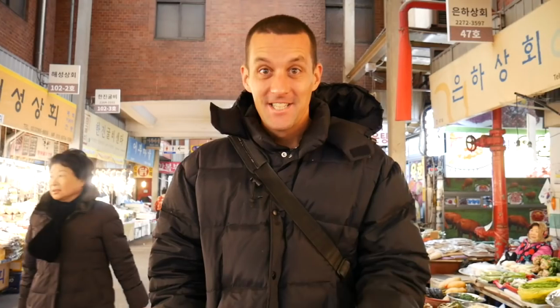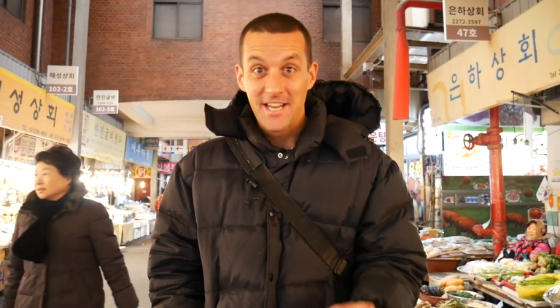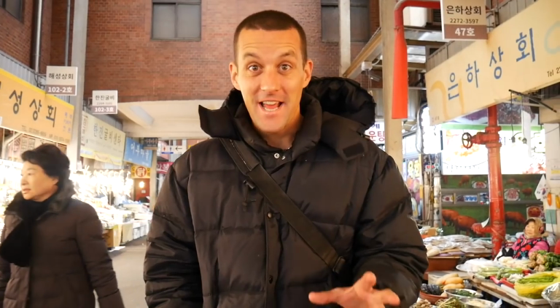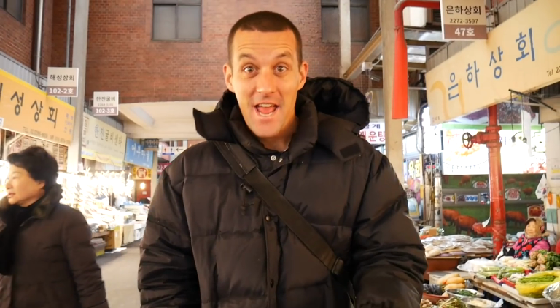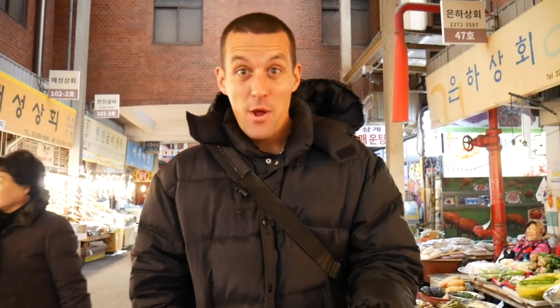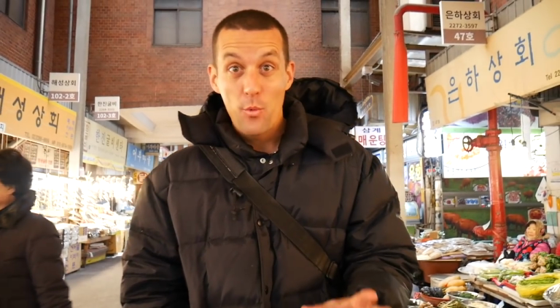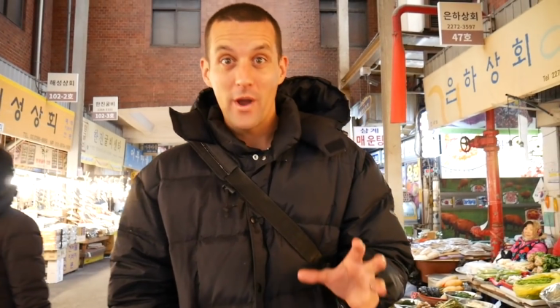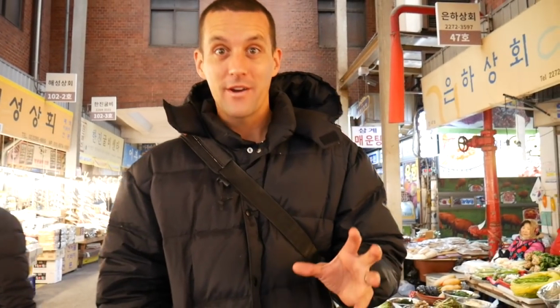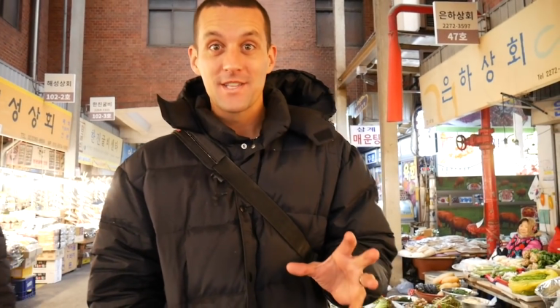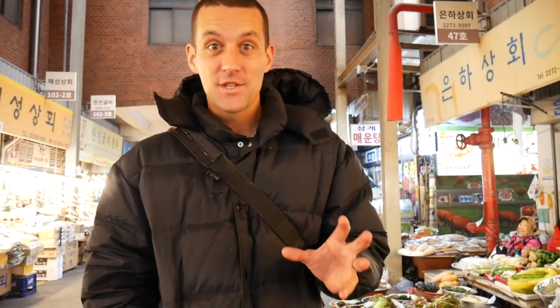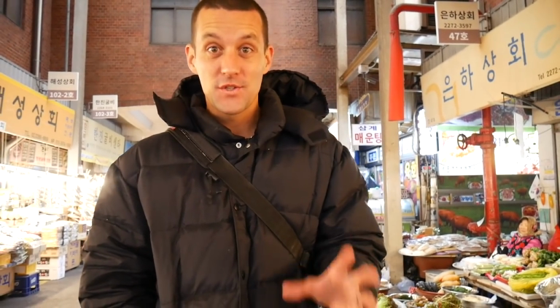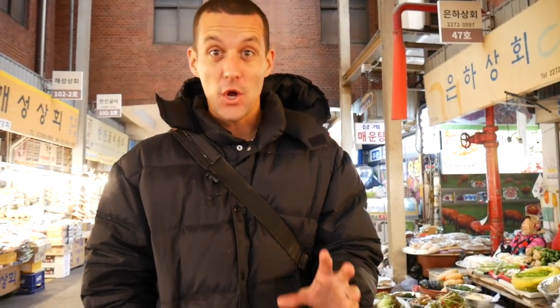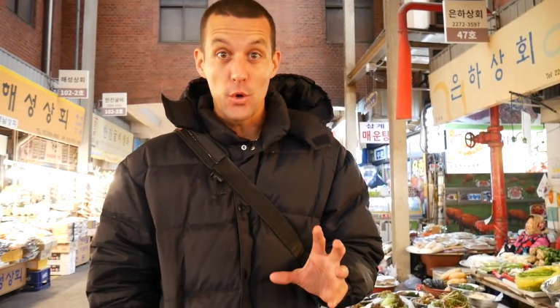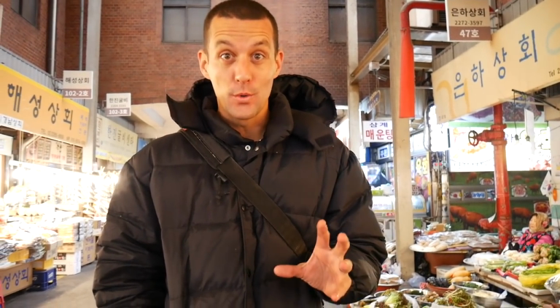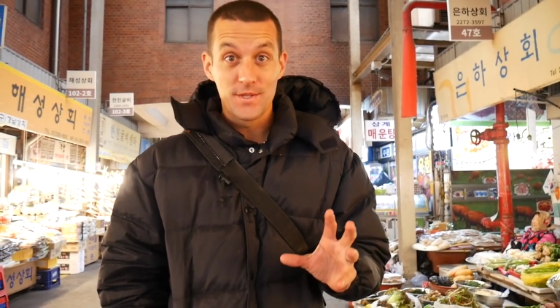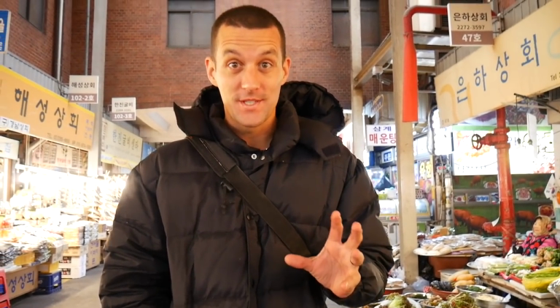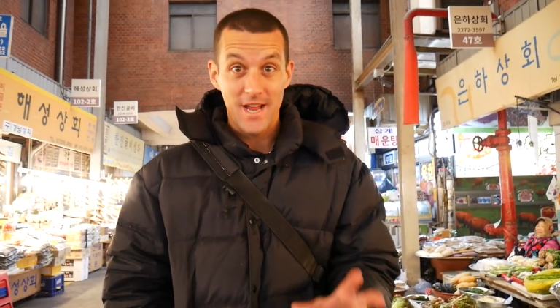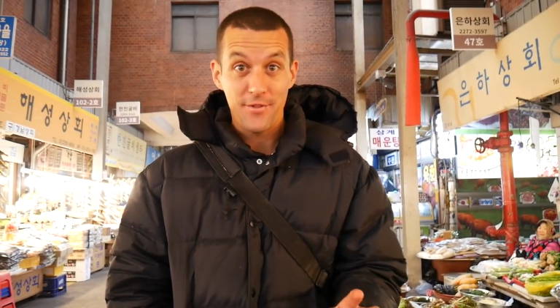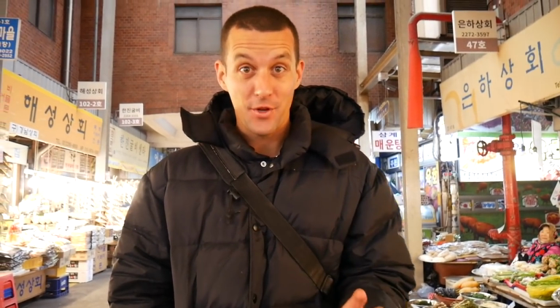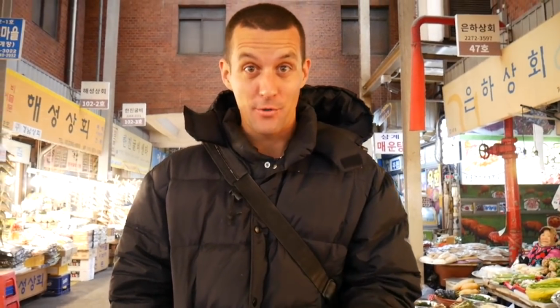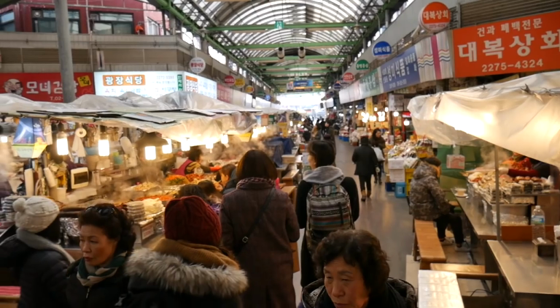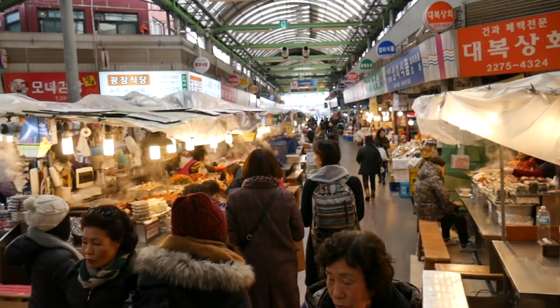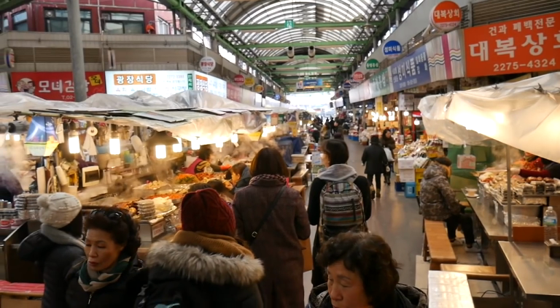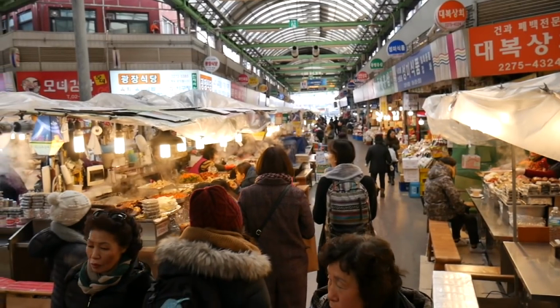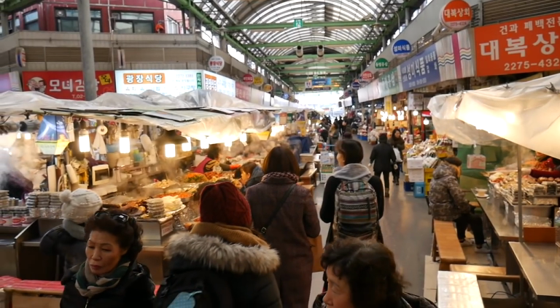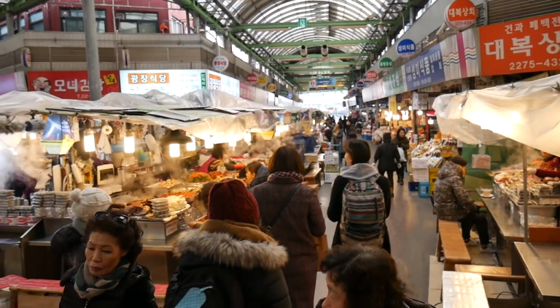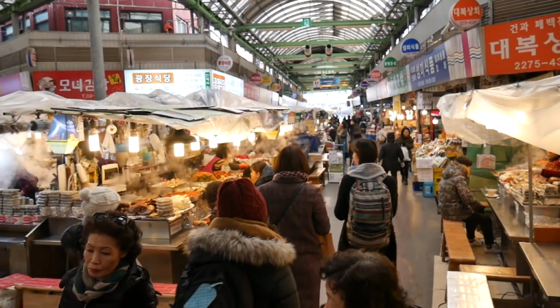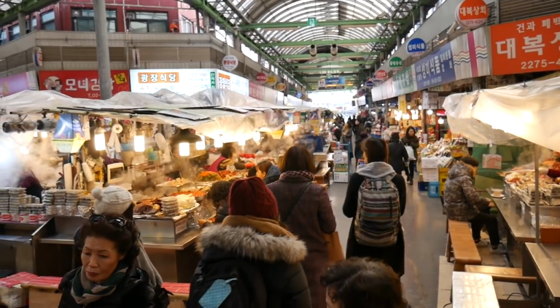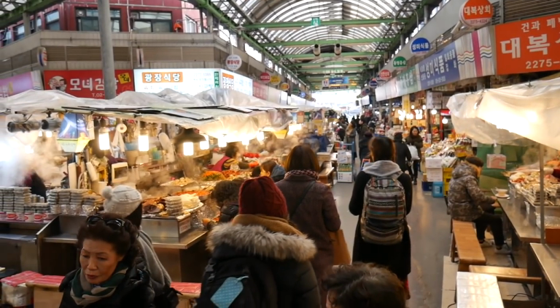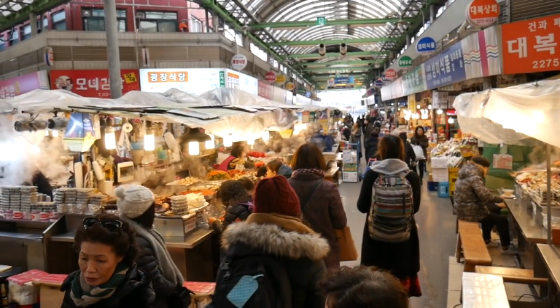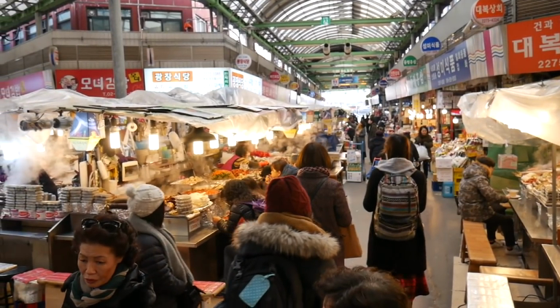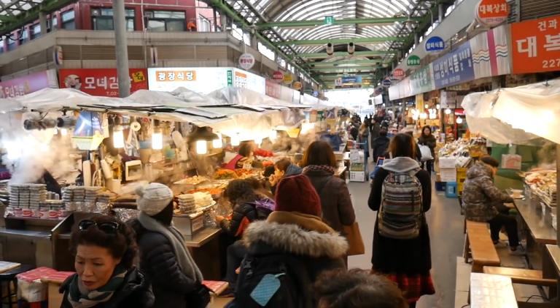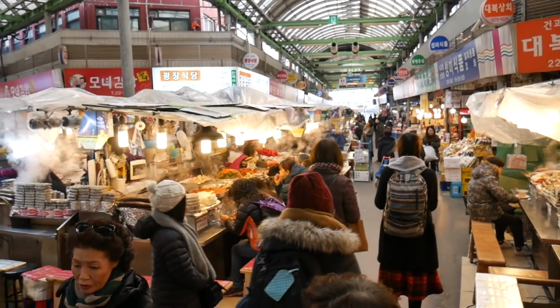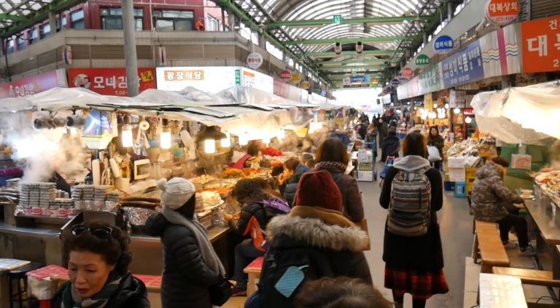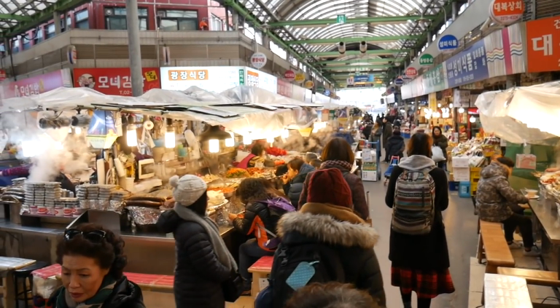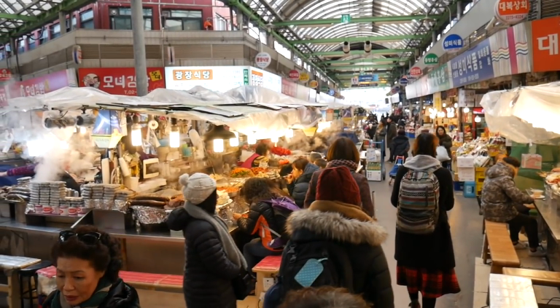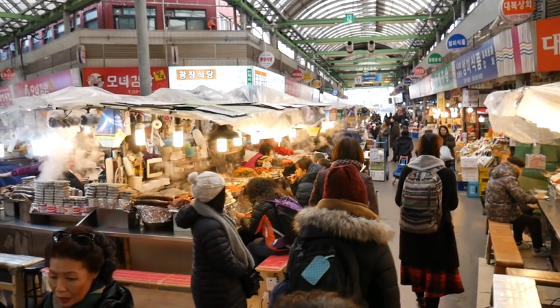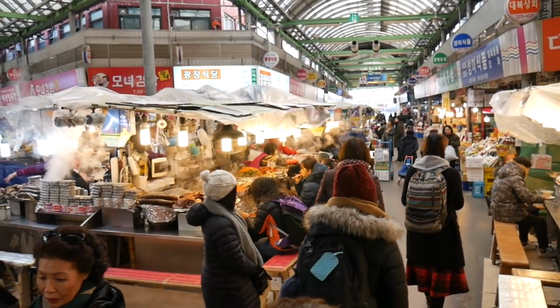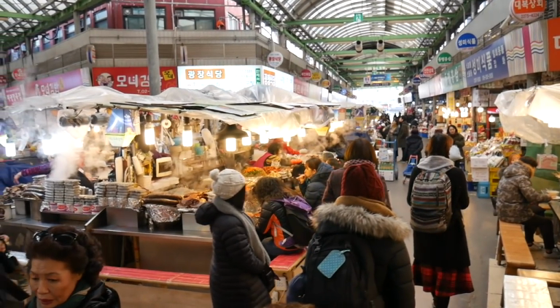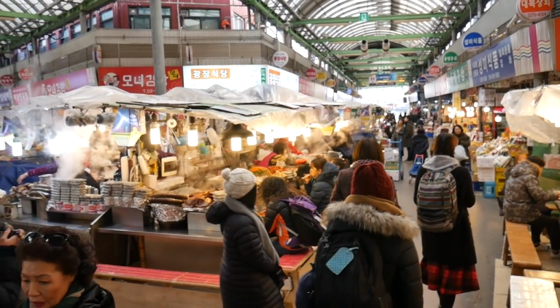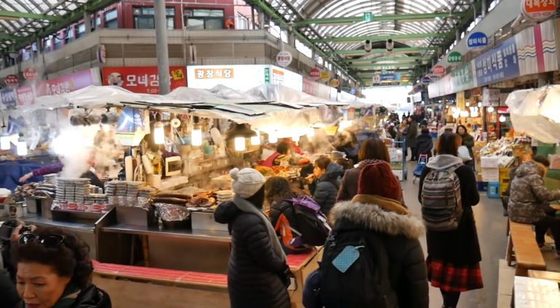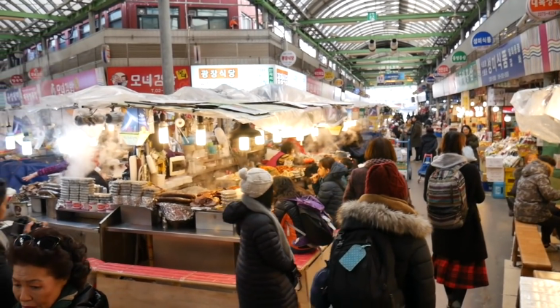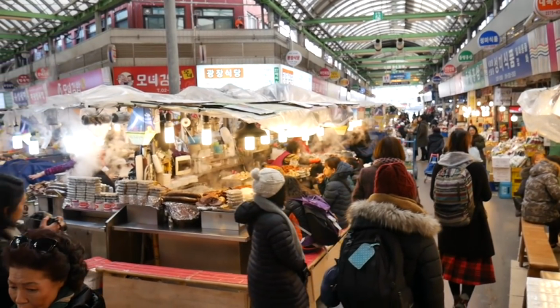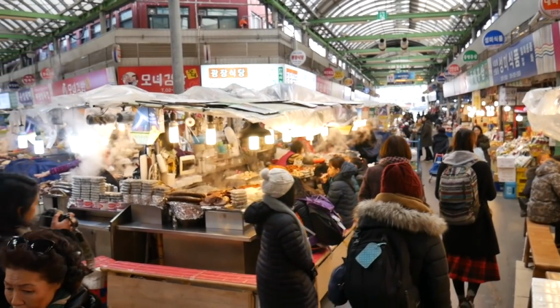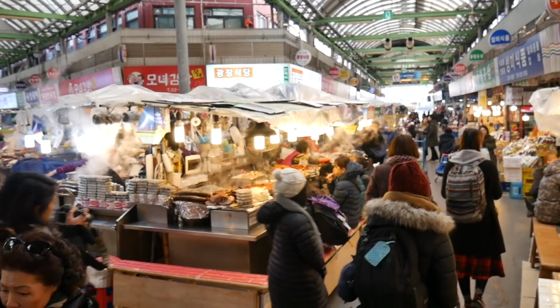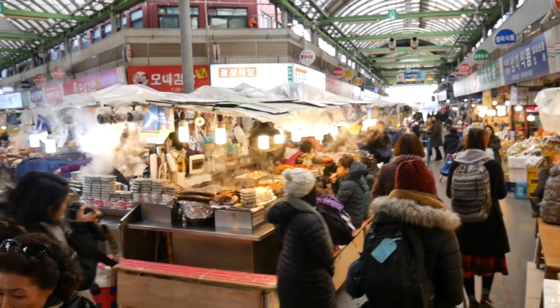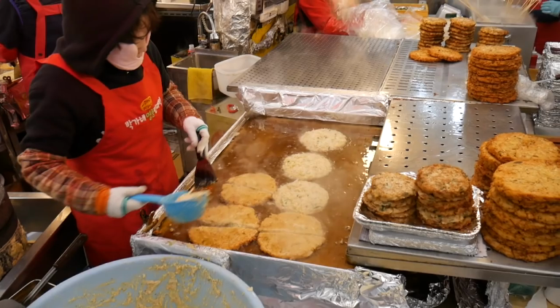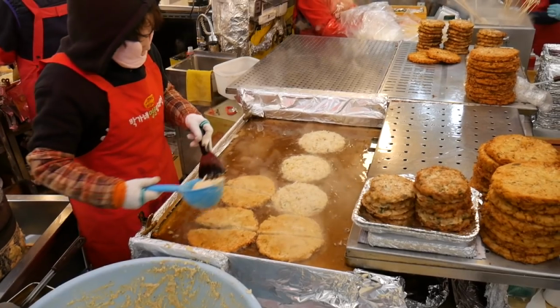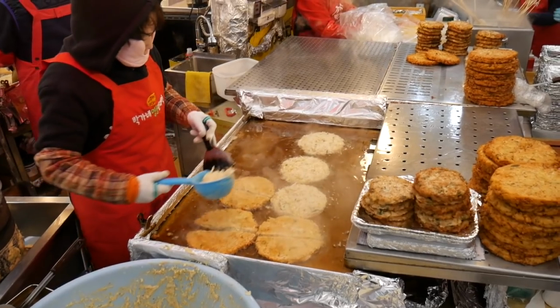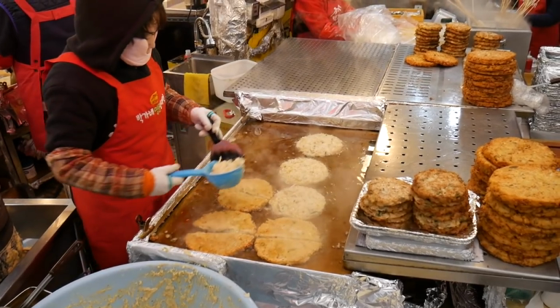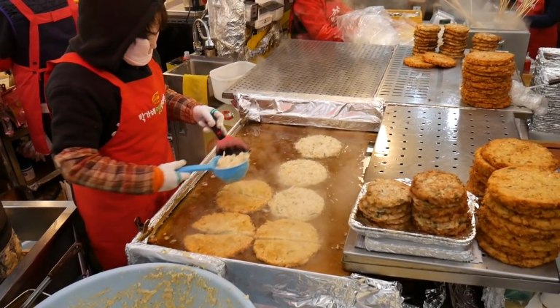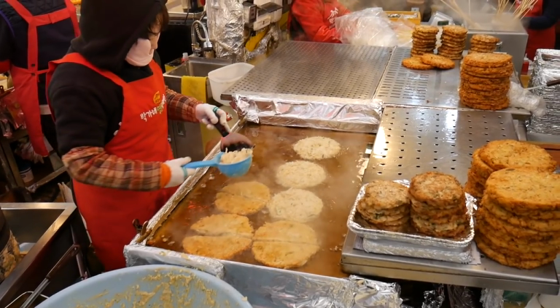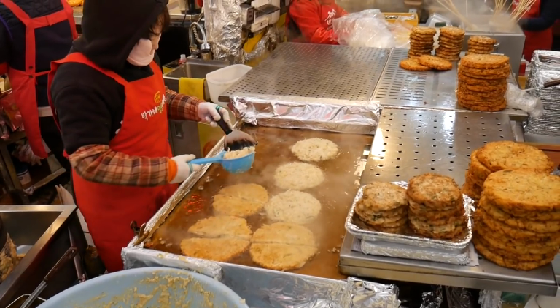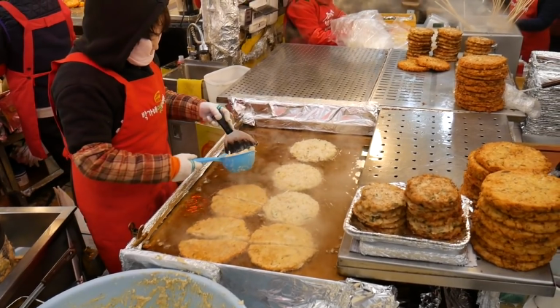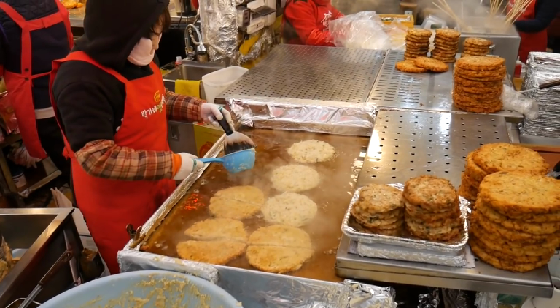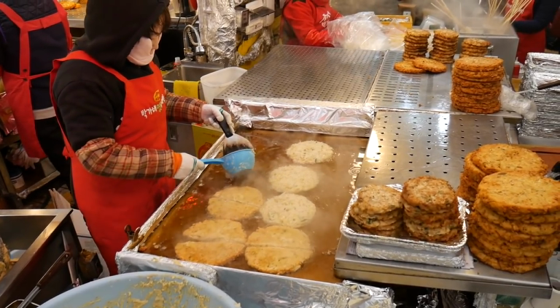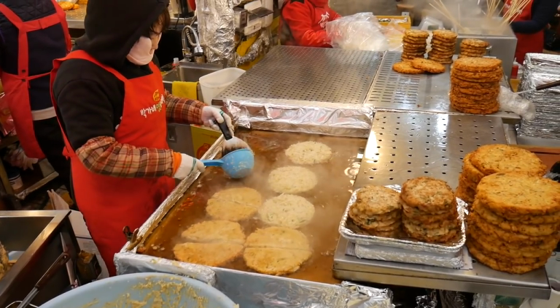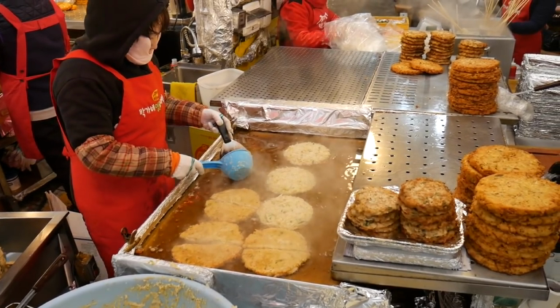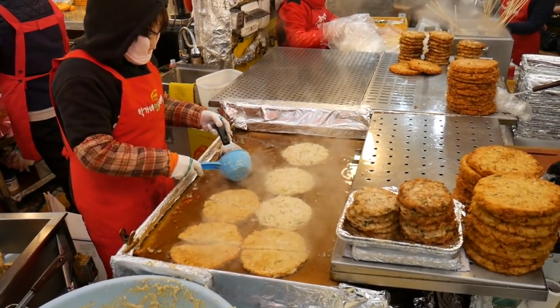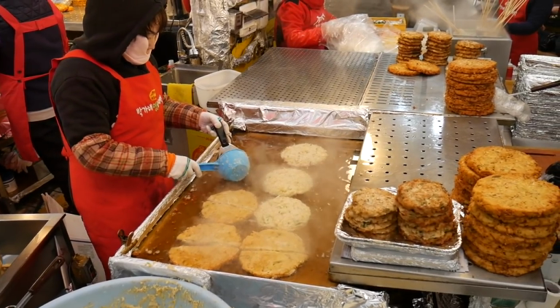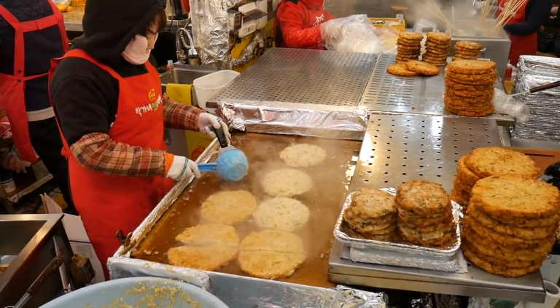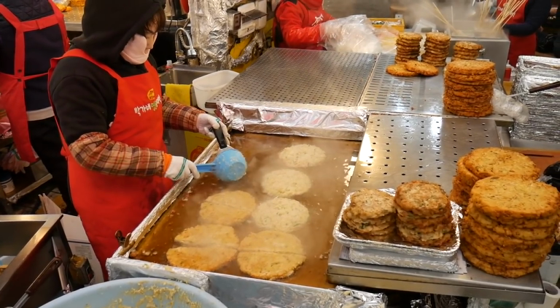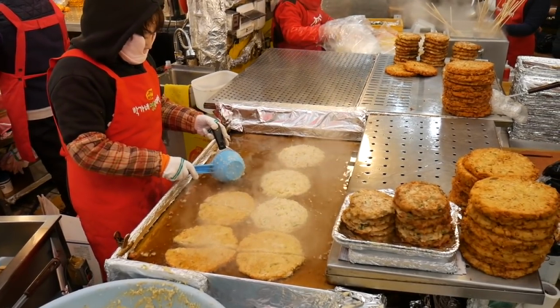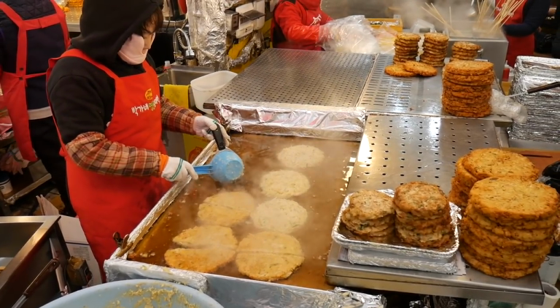Today we're in Seoul, South Korea and we're exploring Gwangjang Market. We are here to eat.